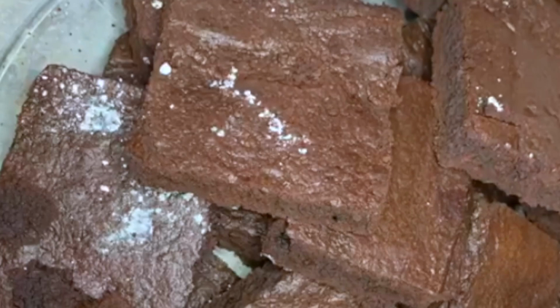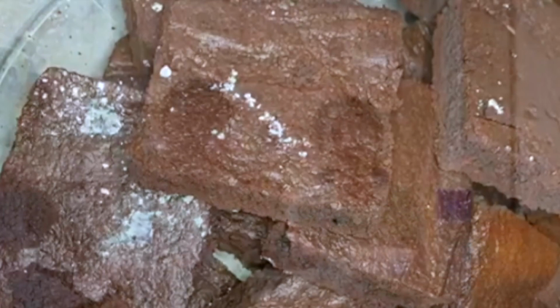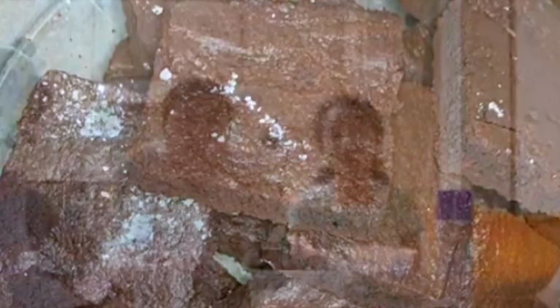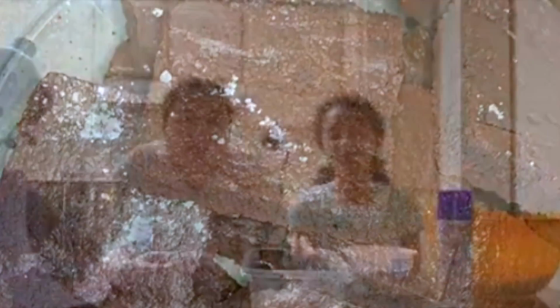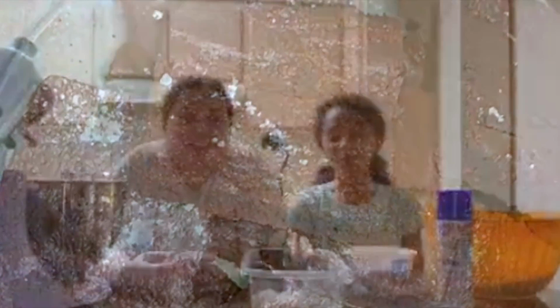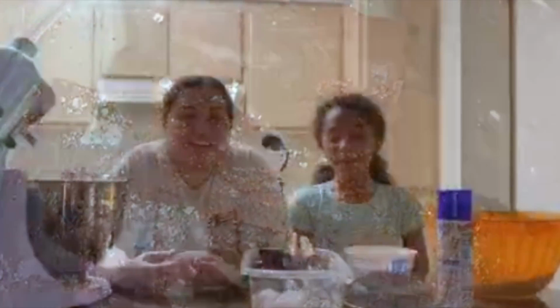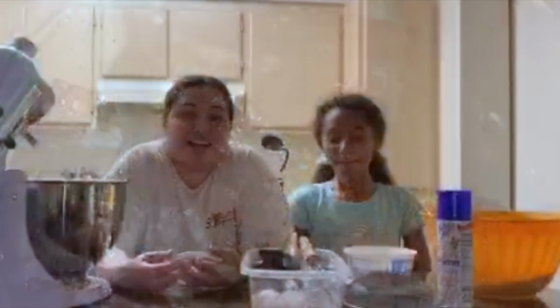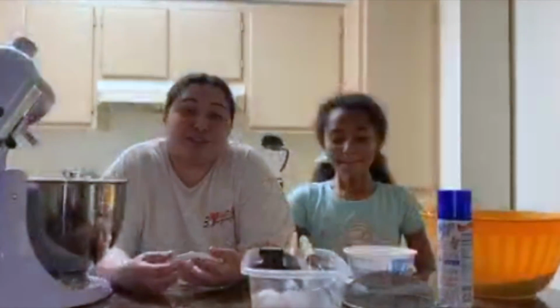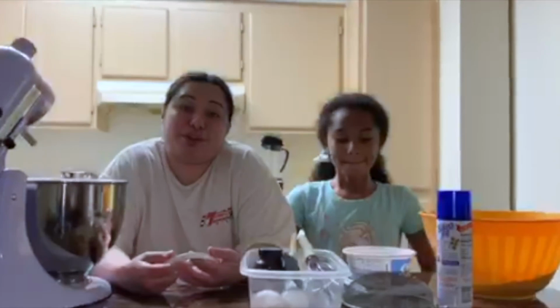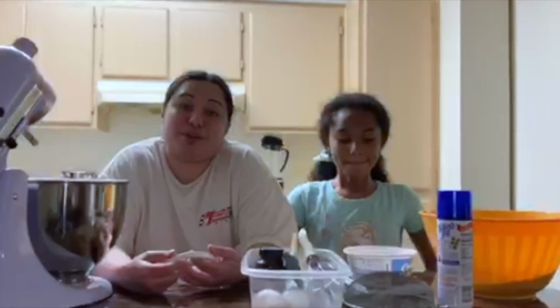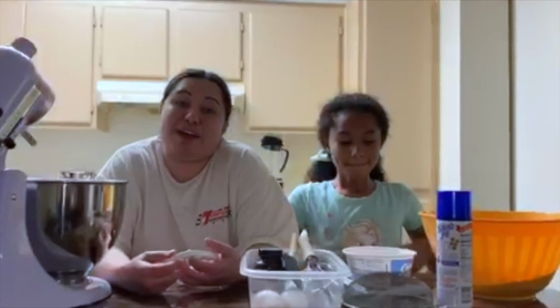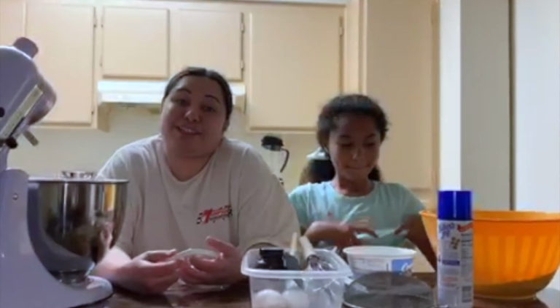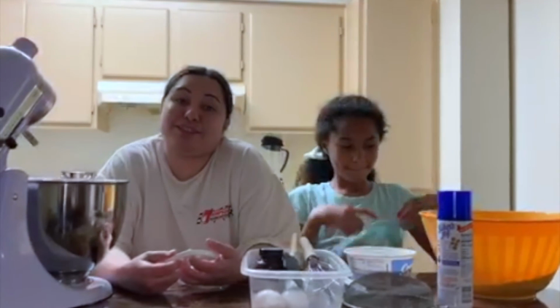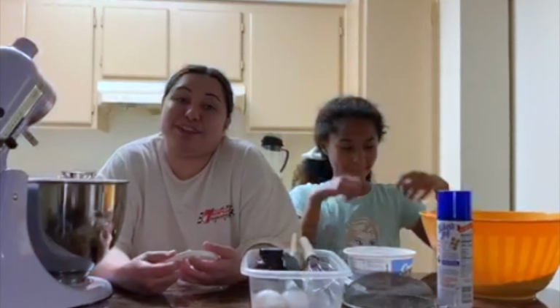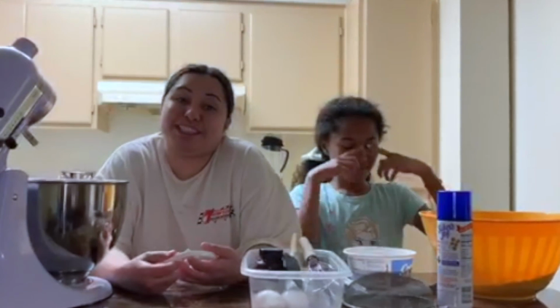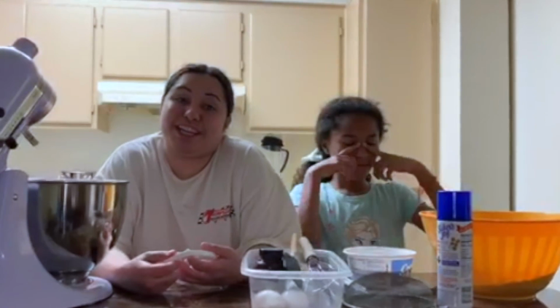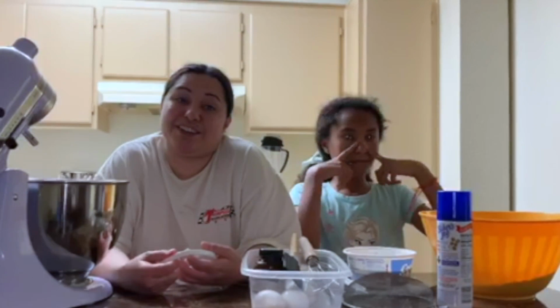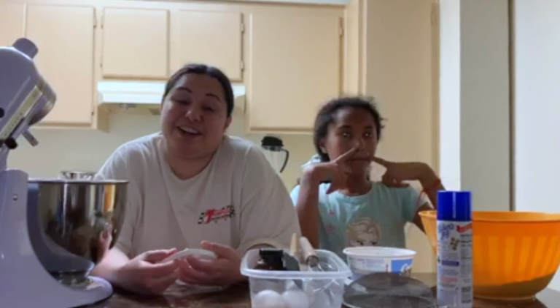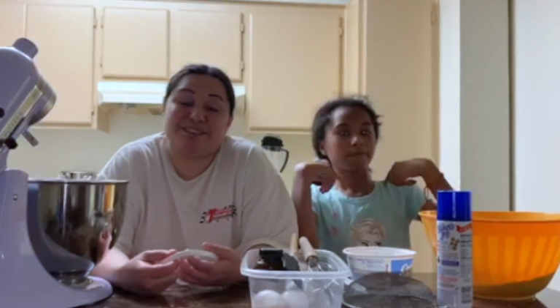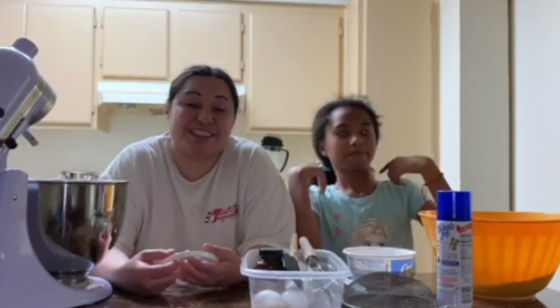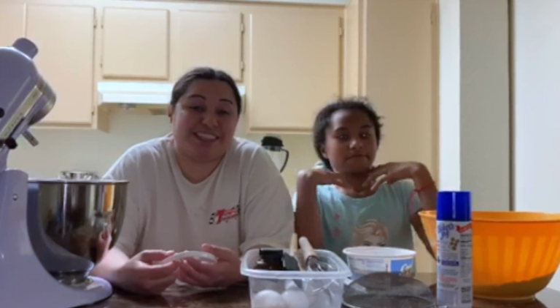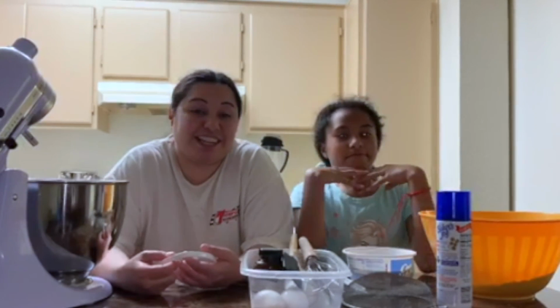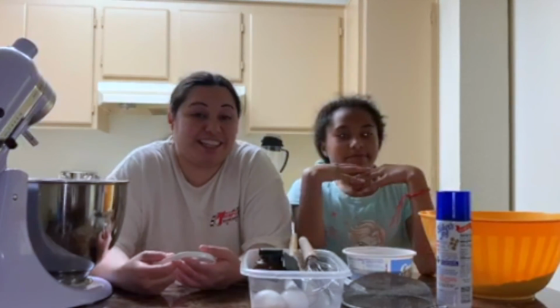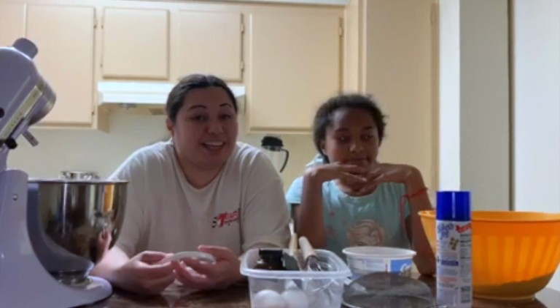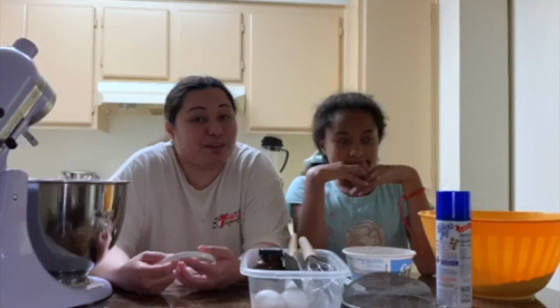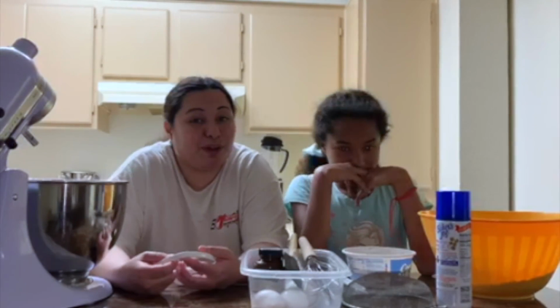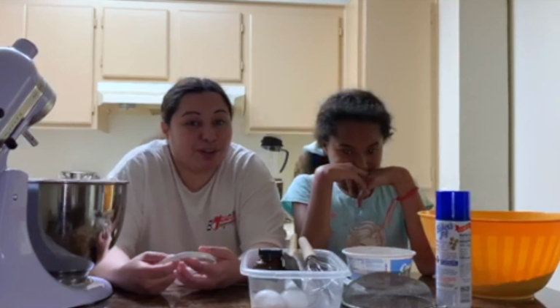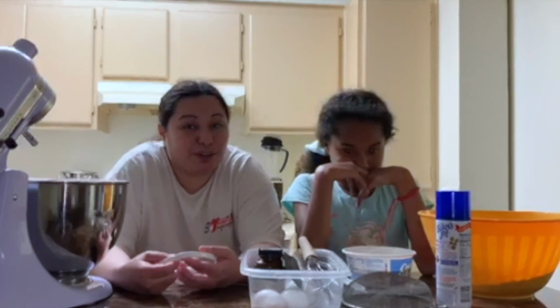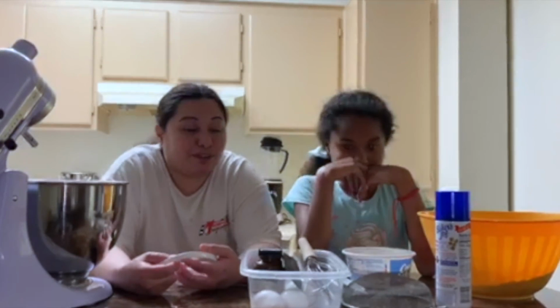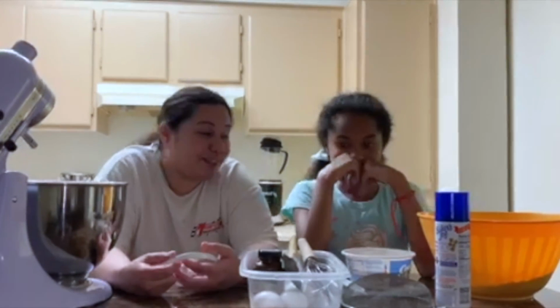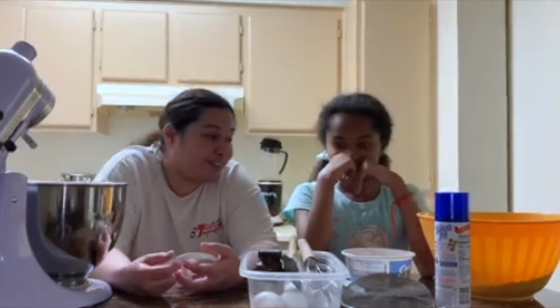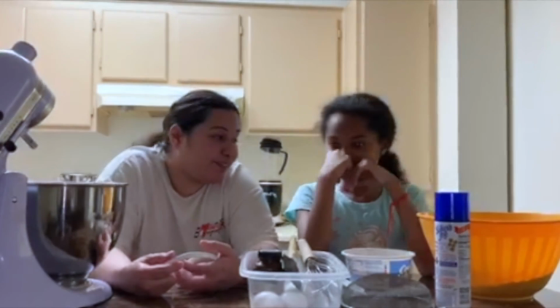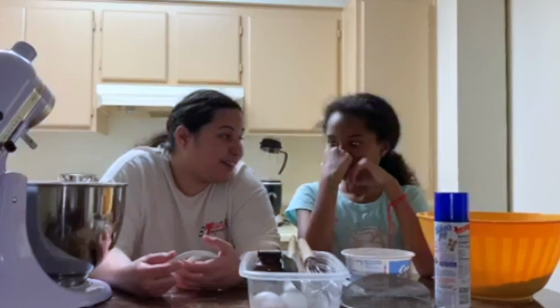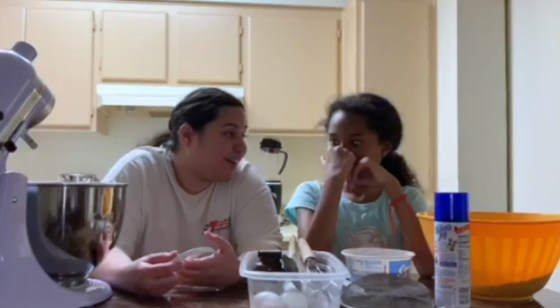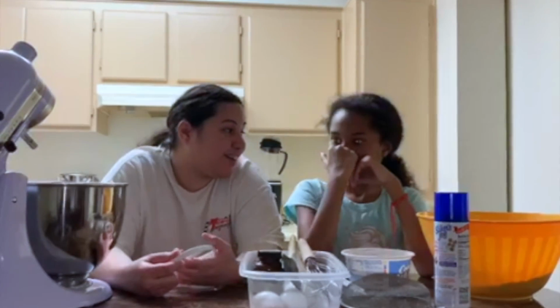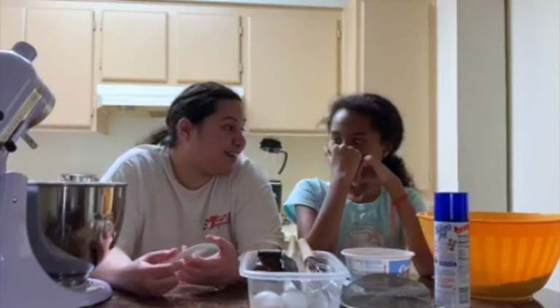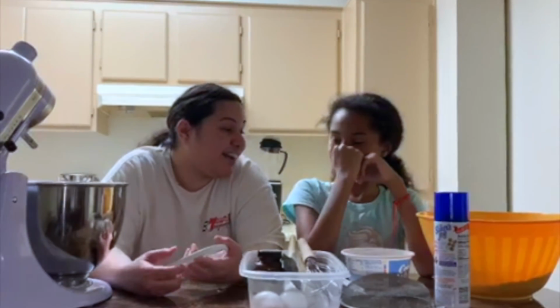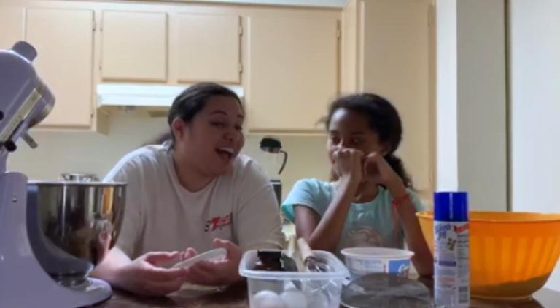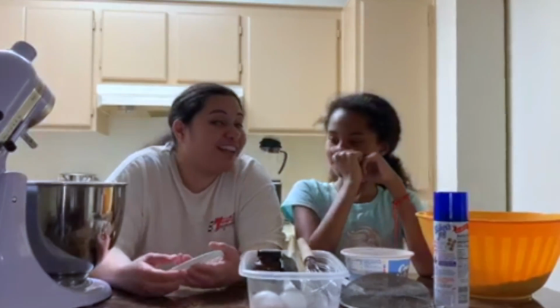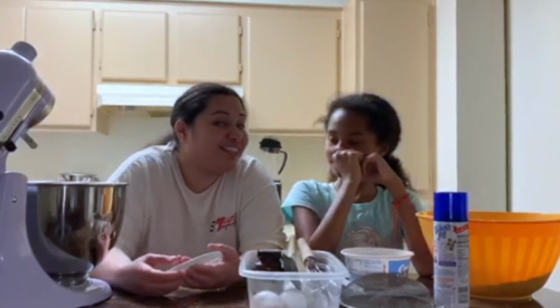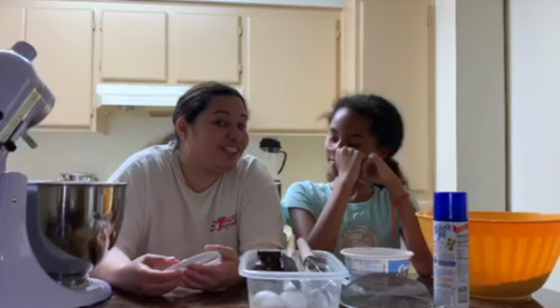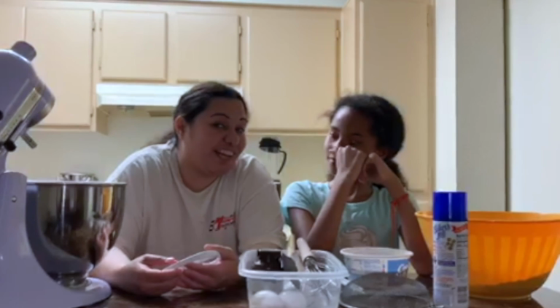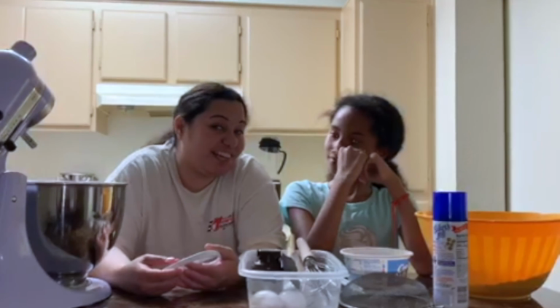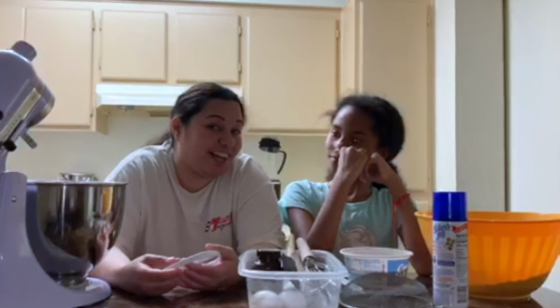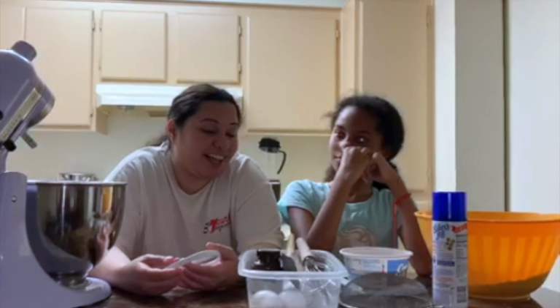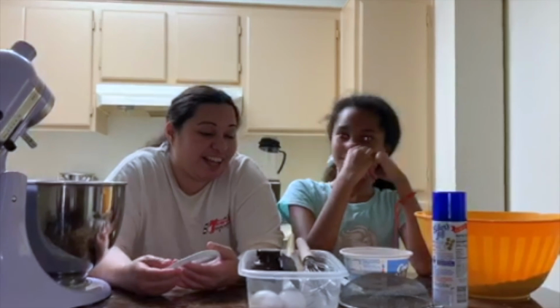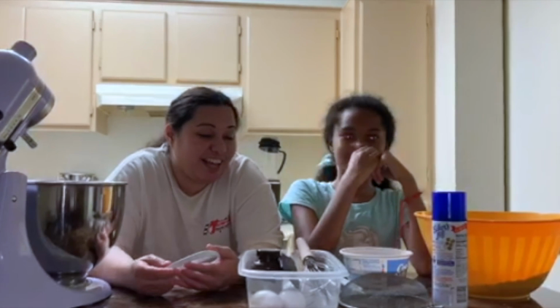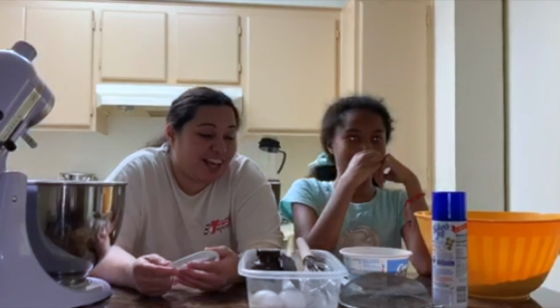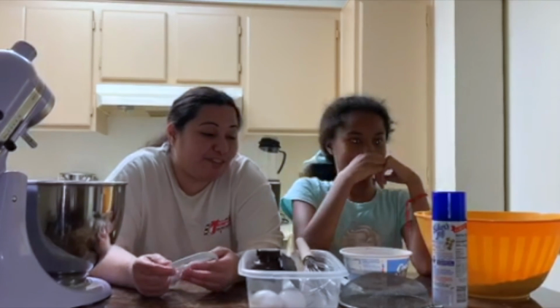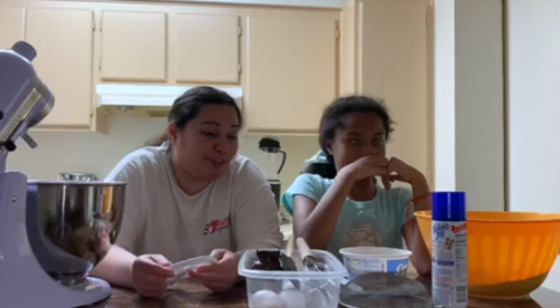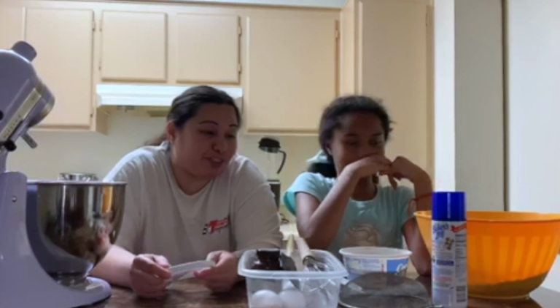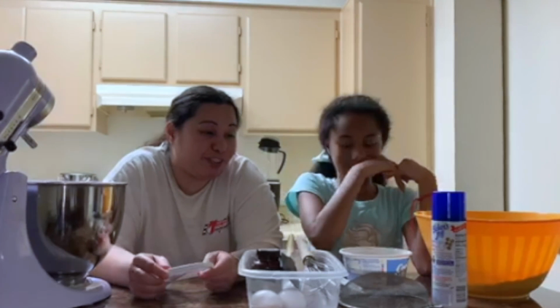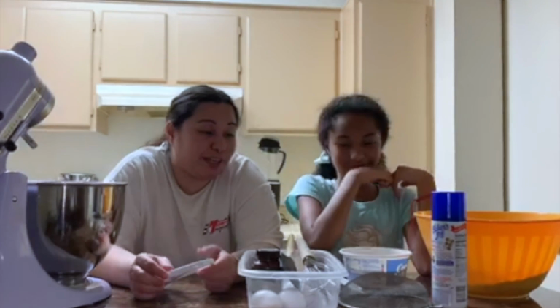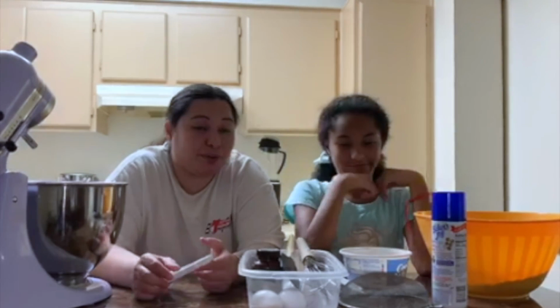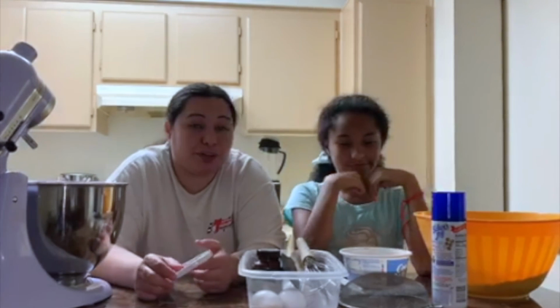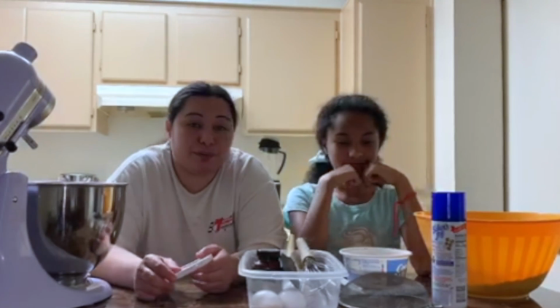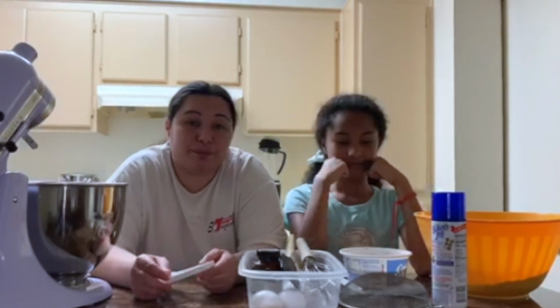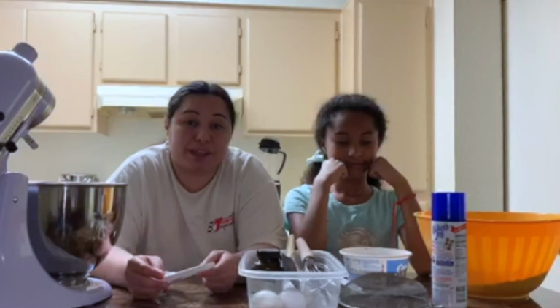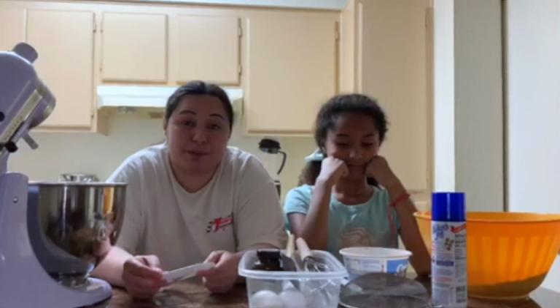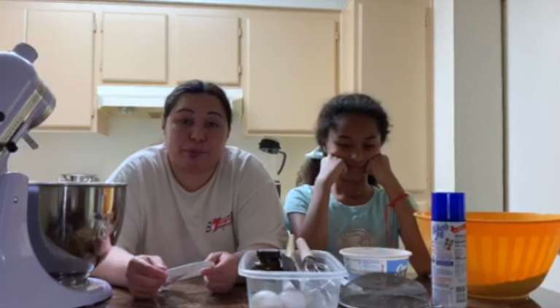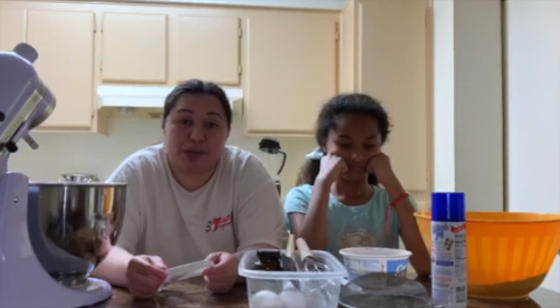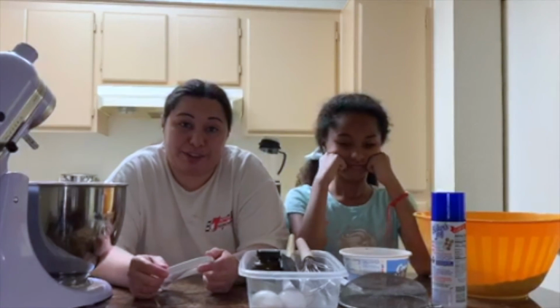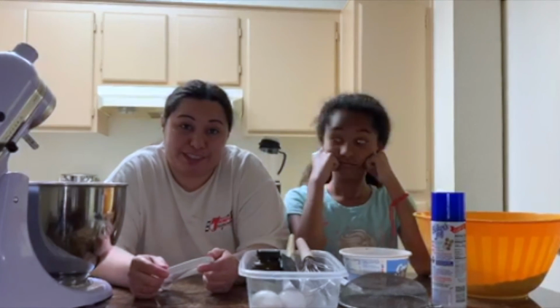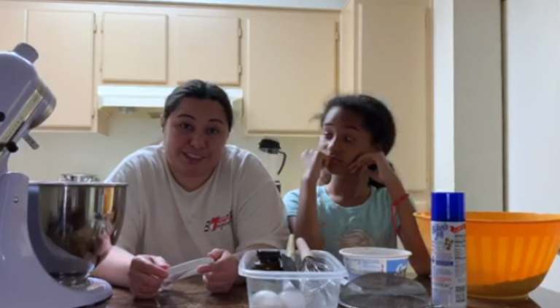How are you guys? Welcome back to my channel. I'm Cigladi and welcome. This is my daughter Jada, and for today we're going to be making brownies.